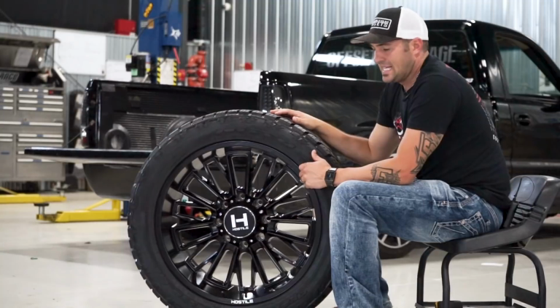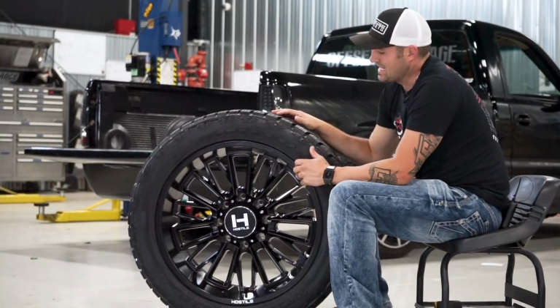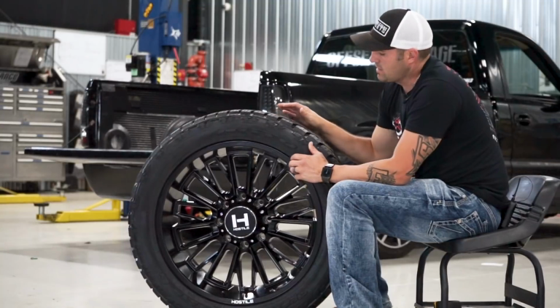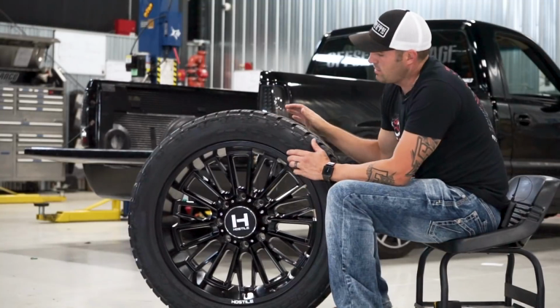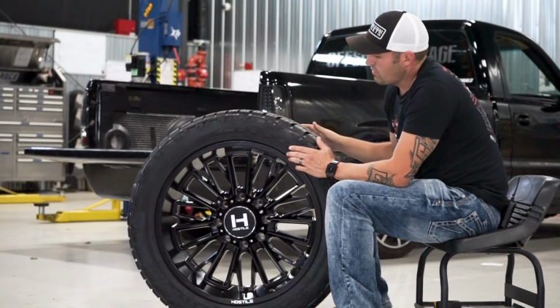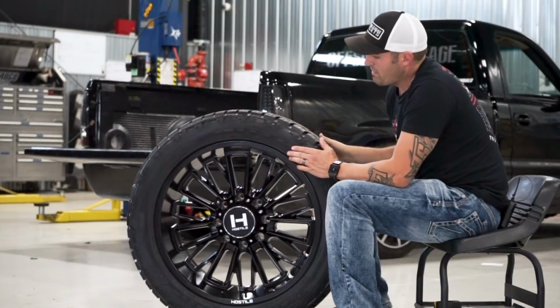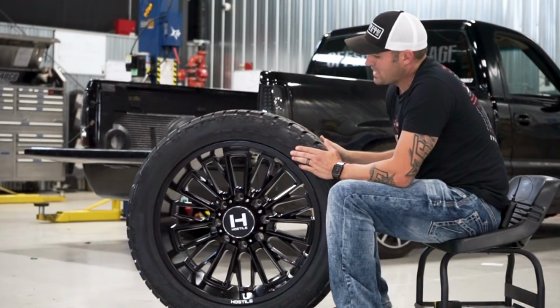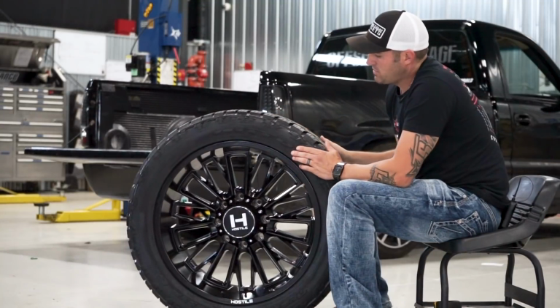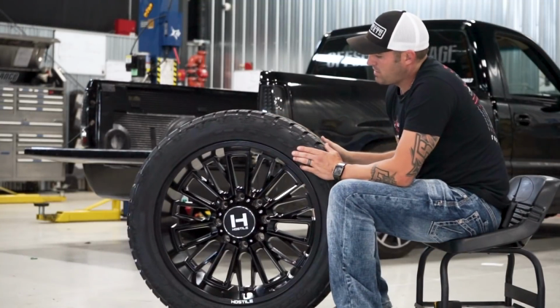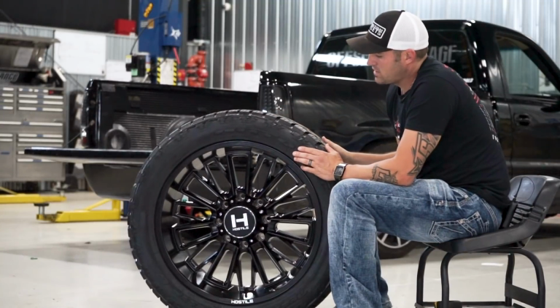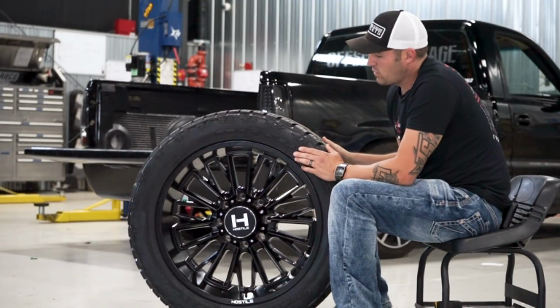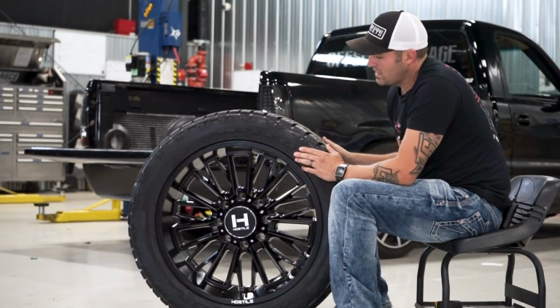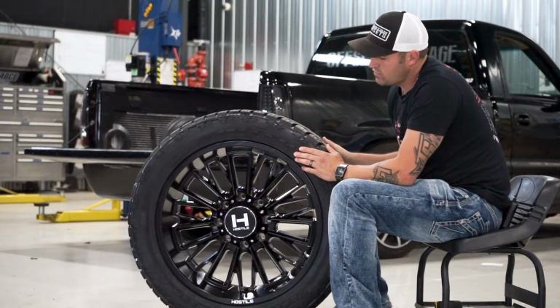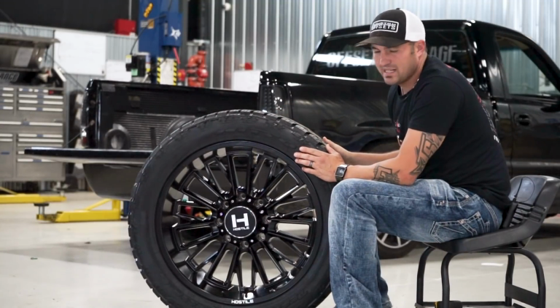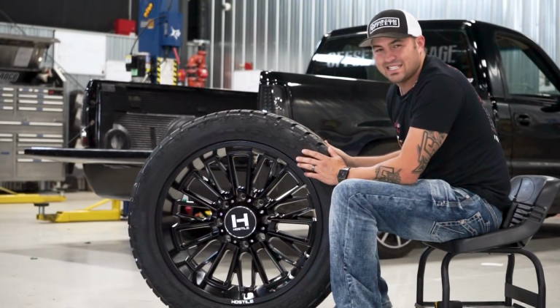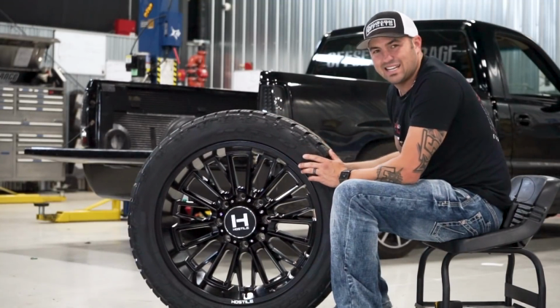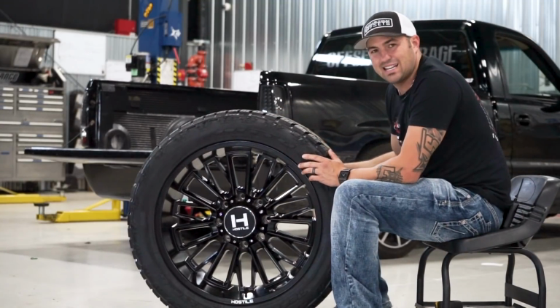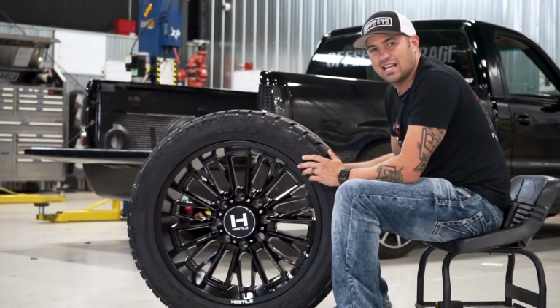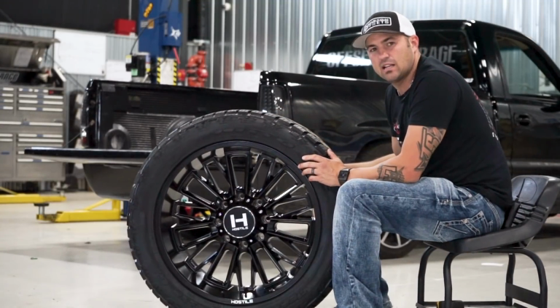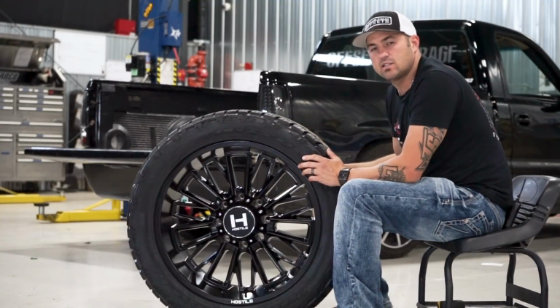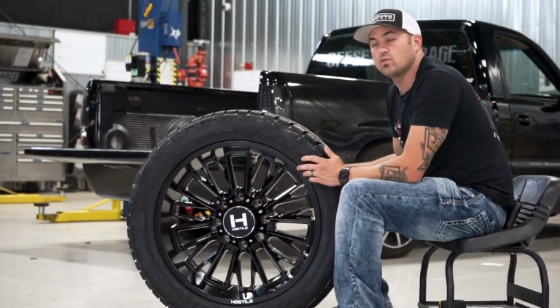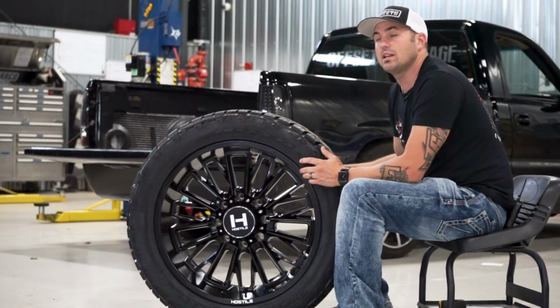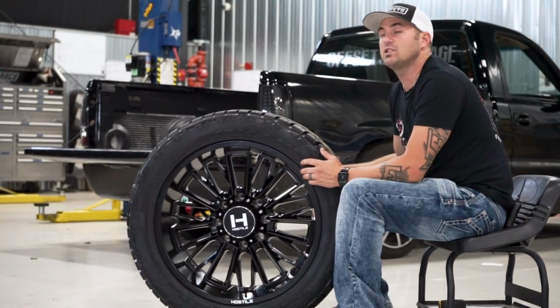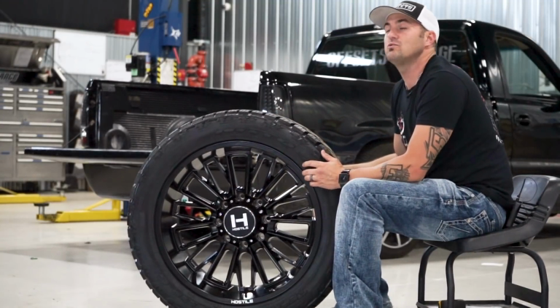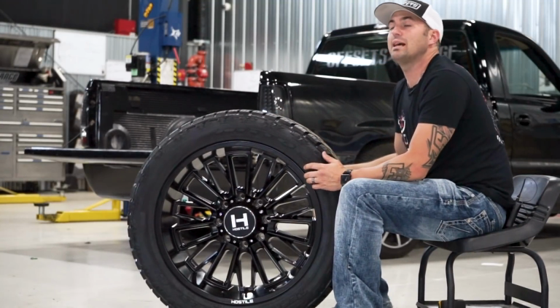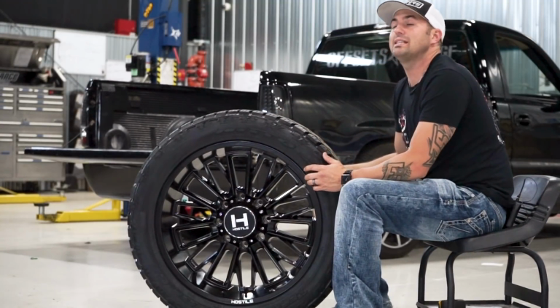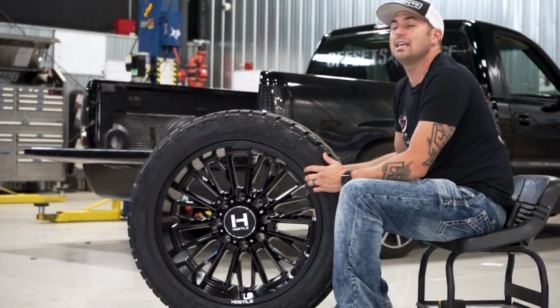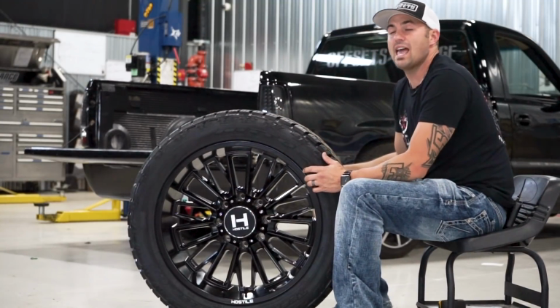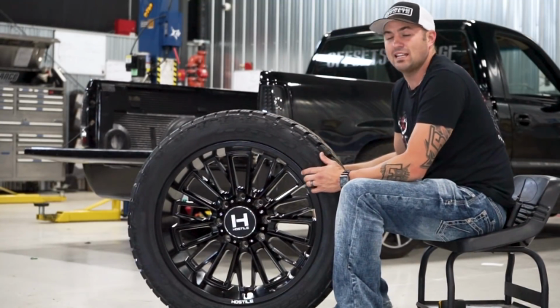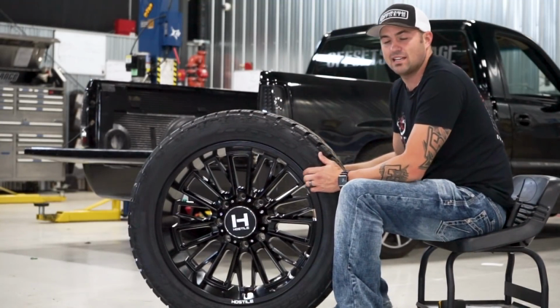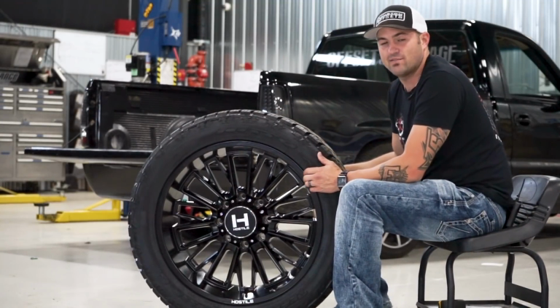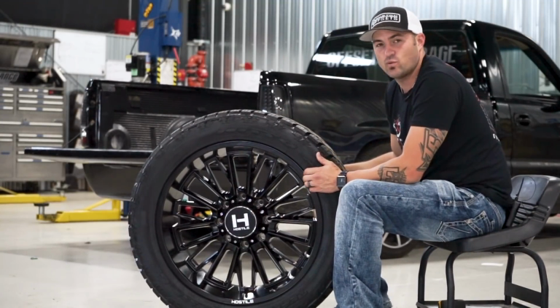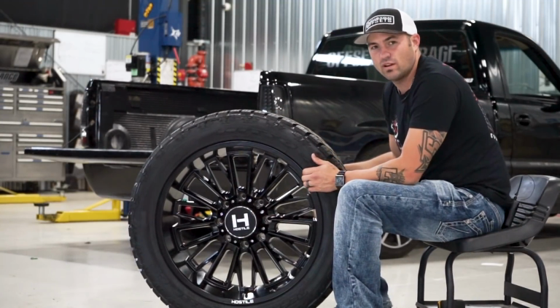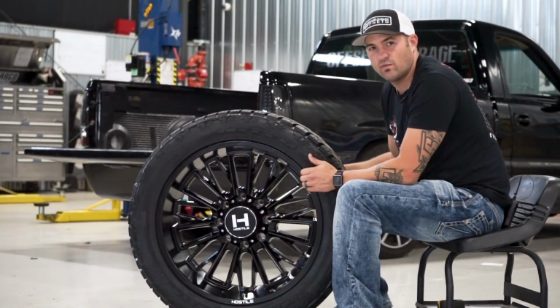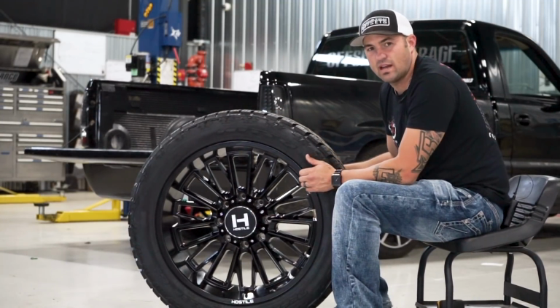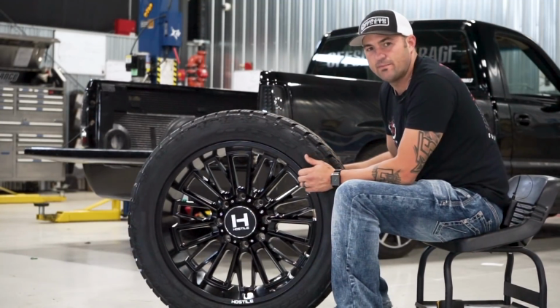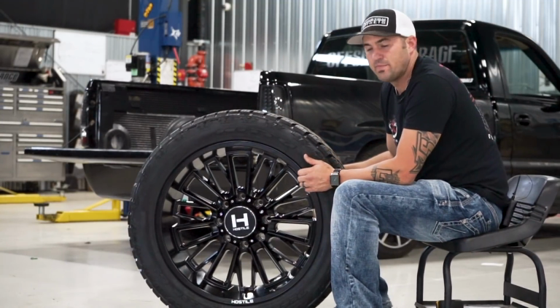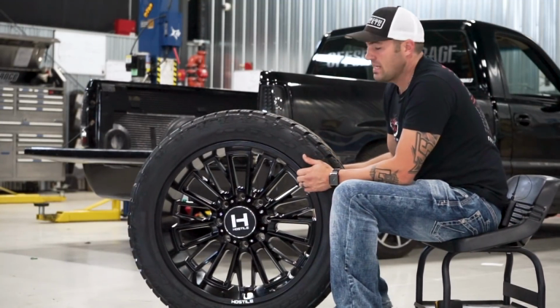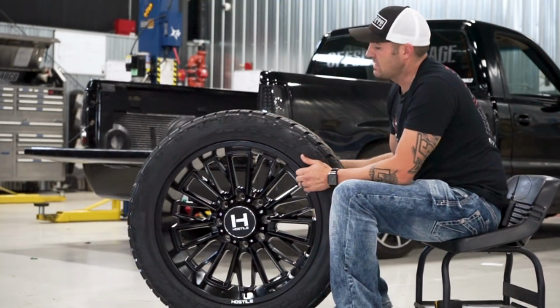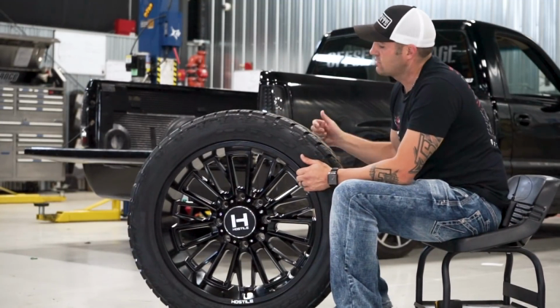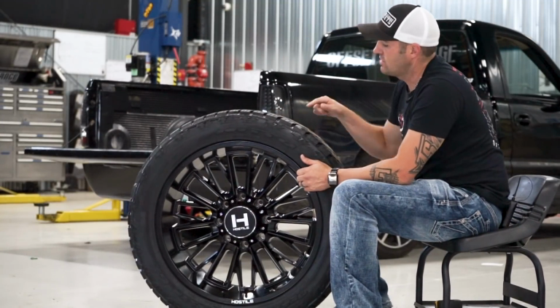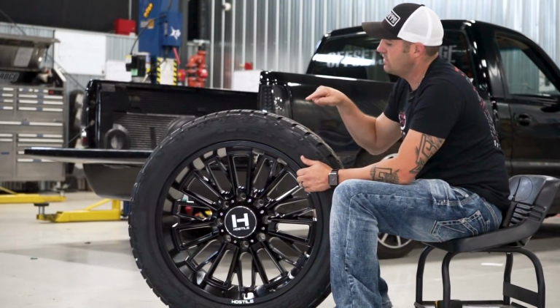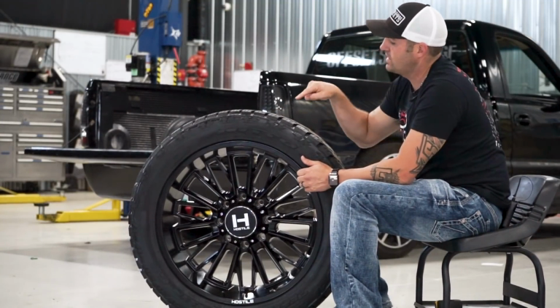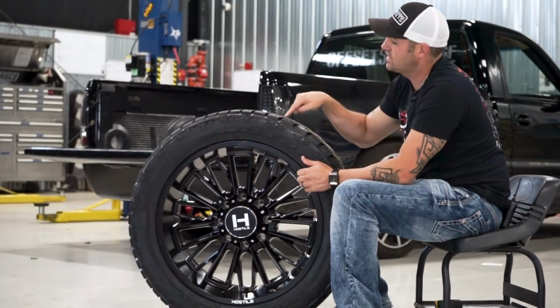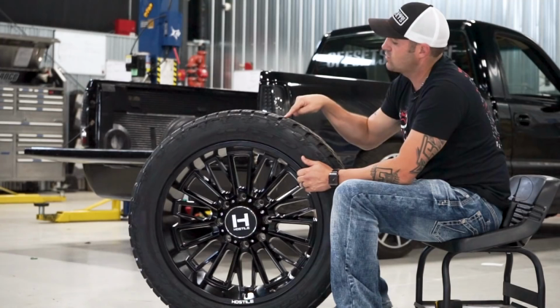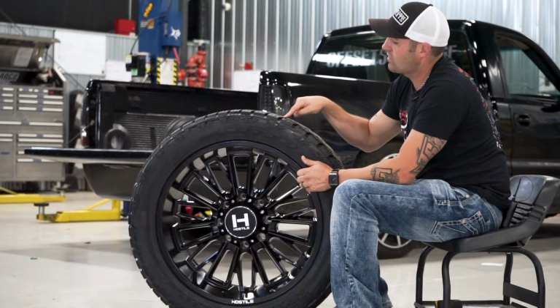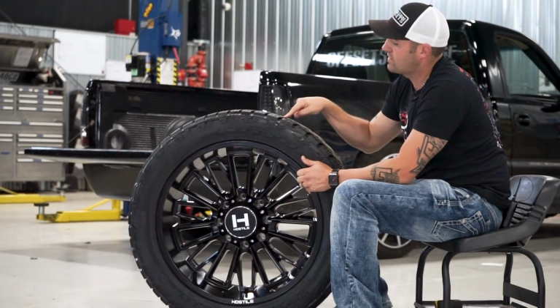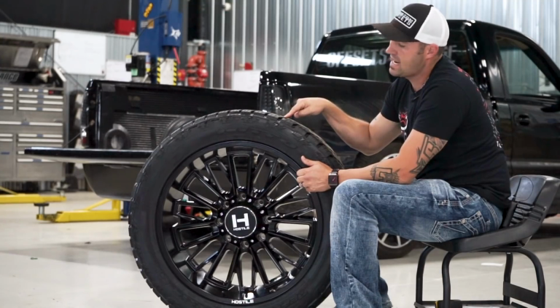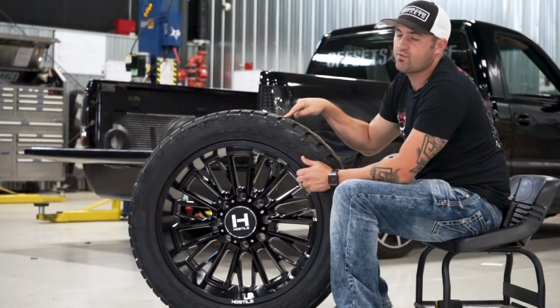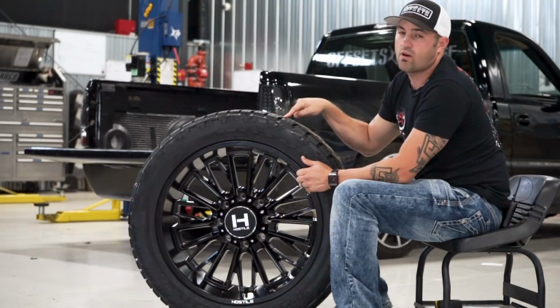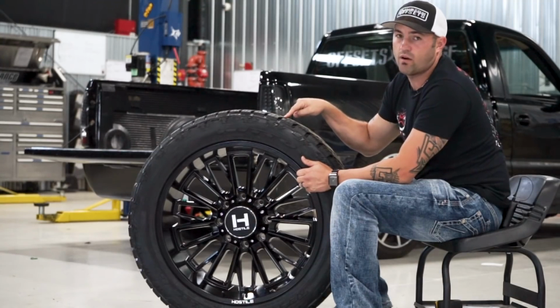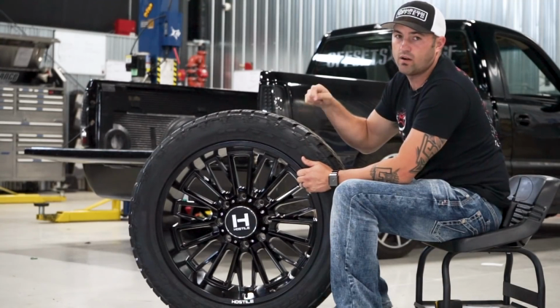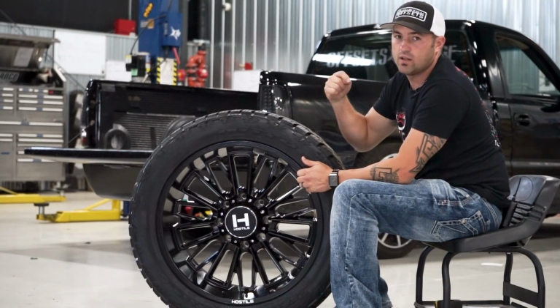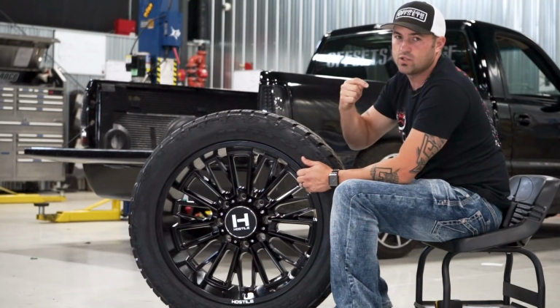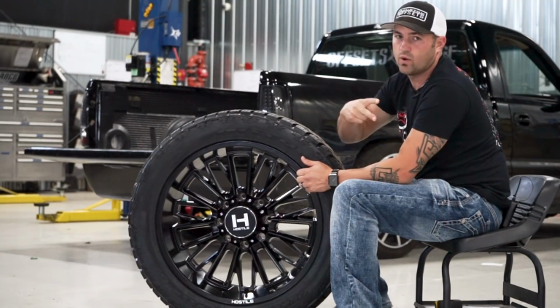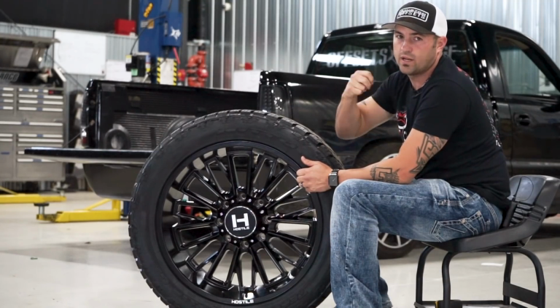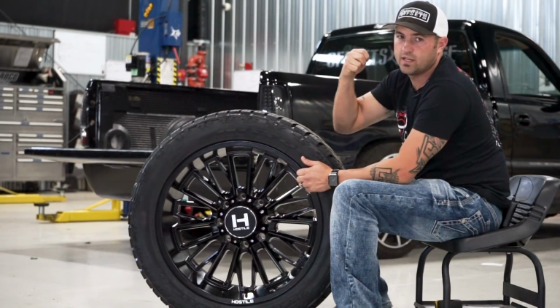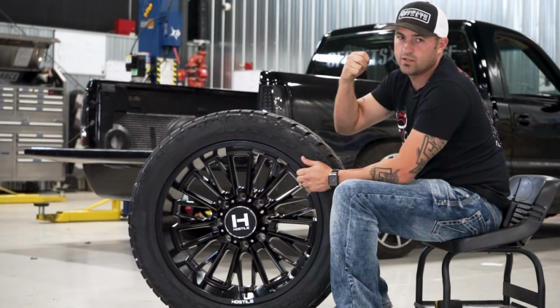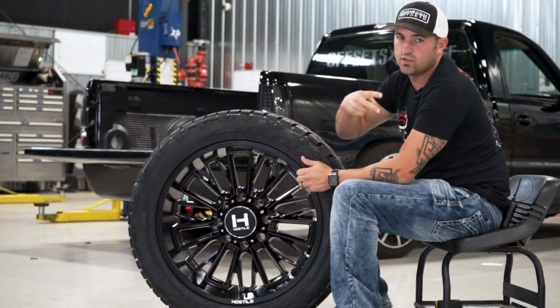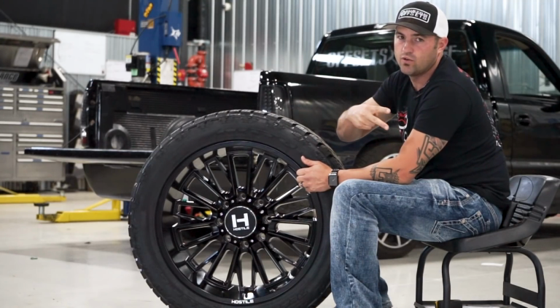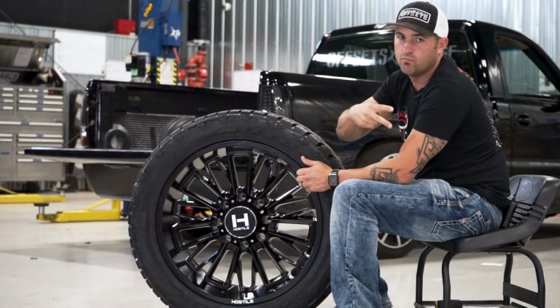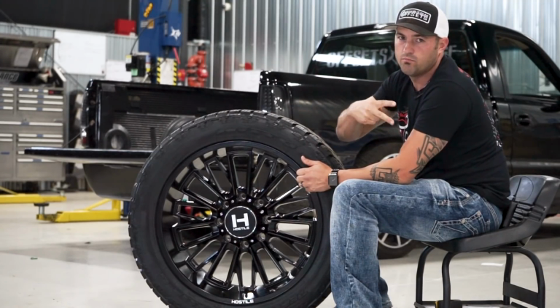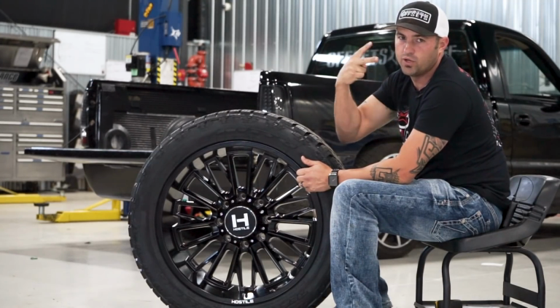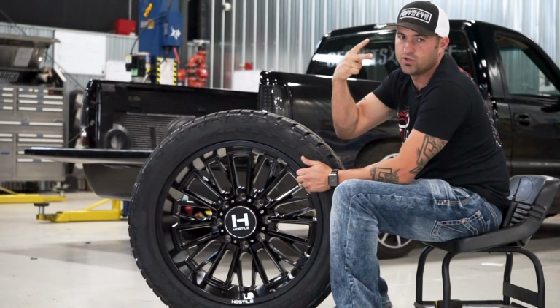And that's gonna be your matchup on a 22 by 10, negative 25, and a 33 12 1/2 R22. Peace.